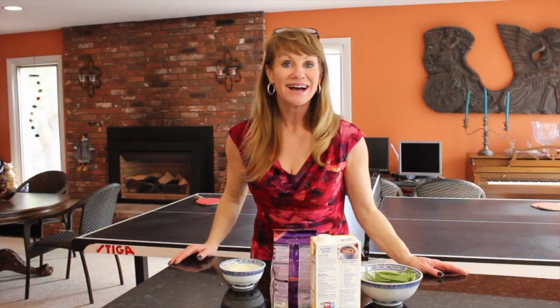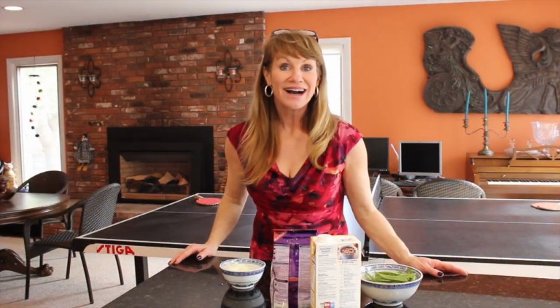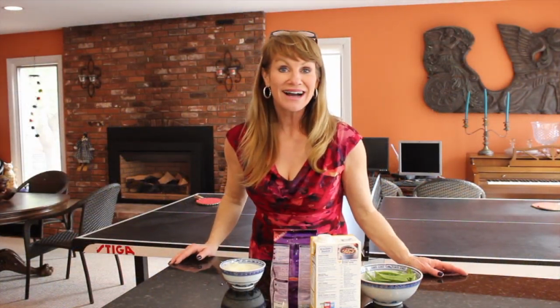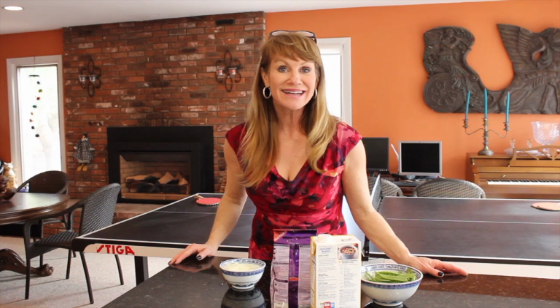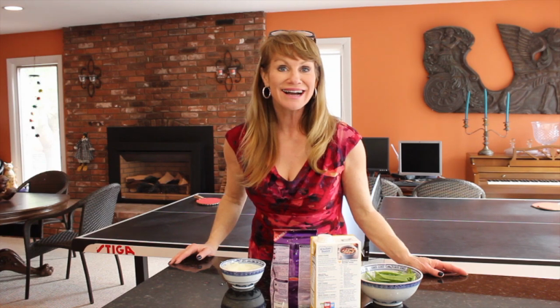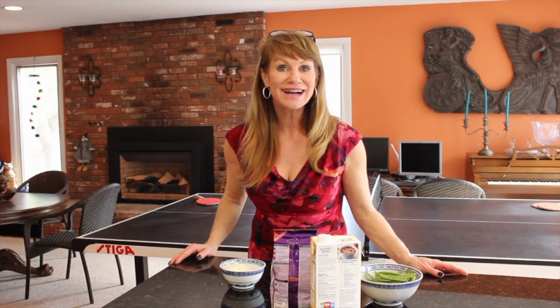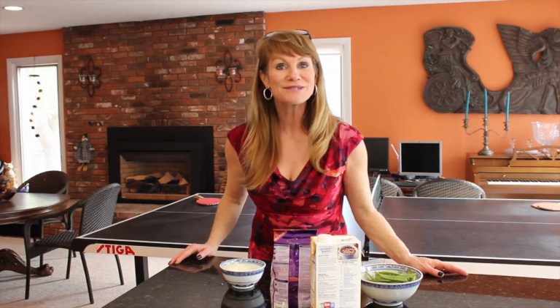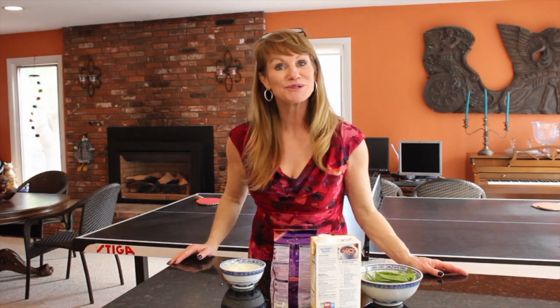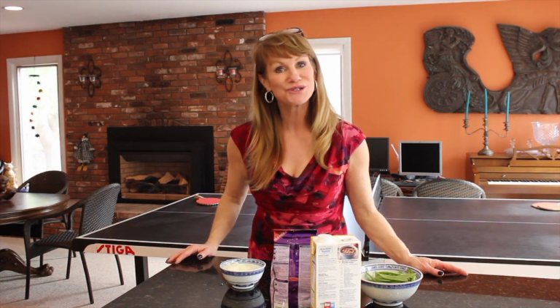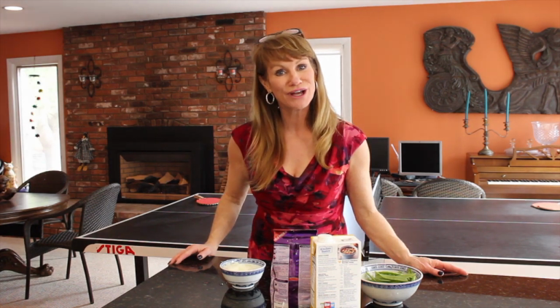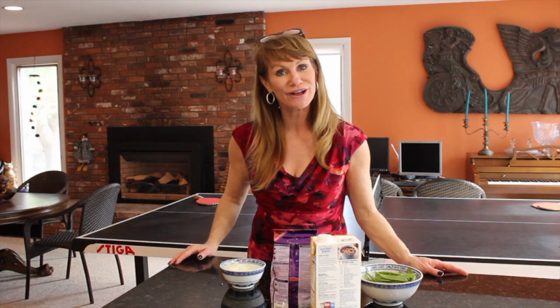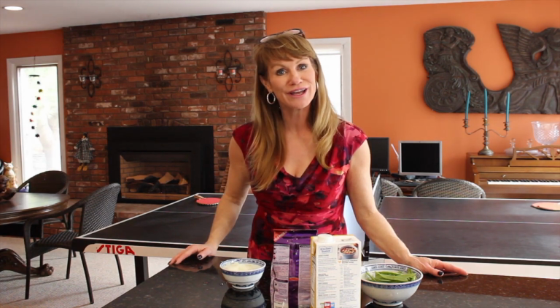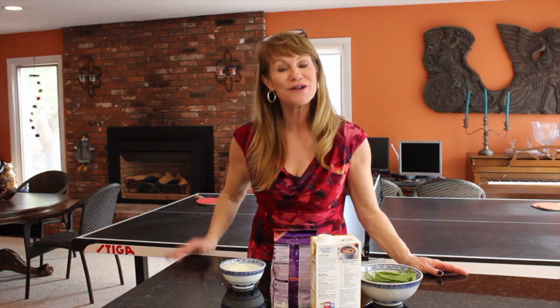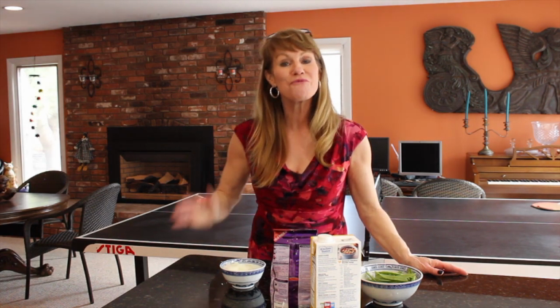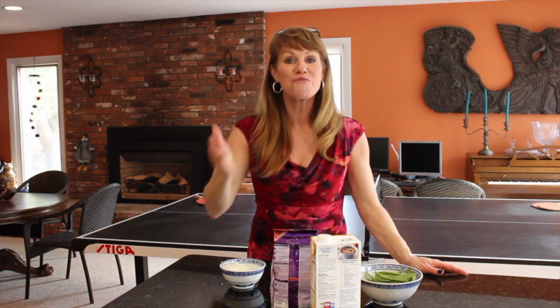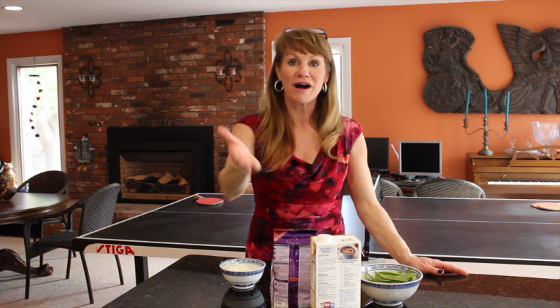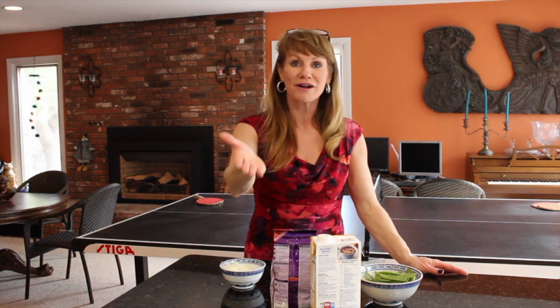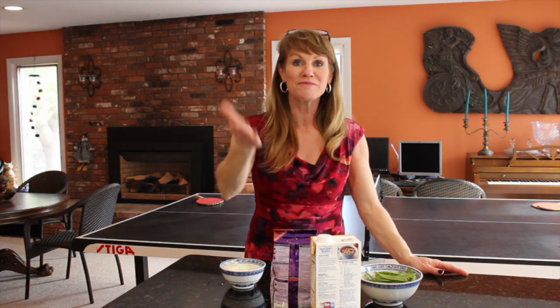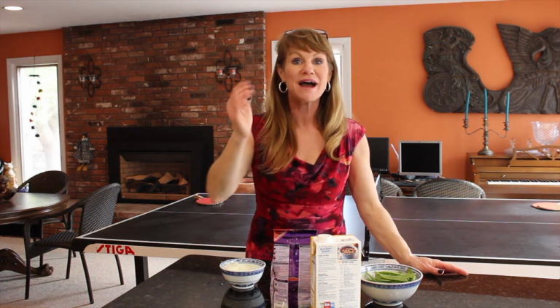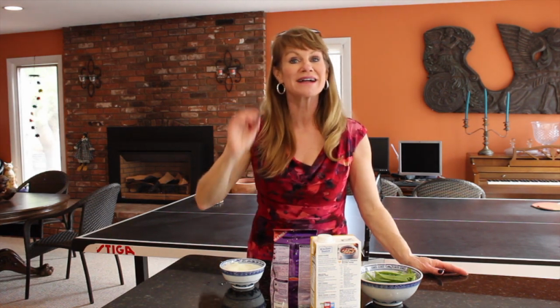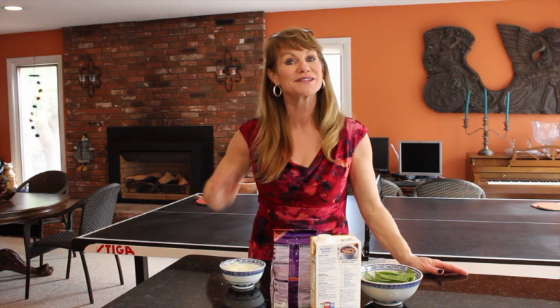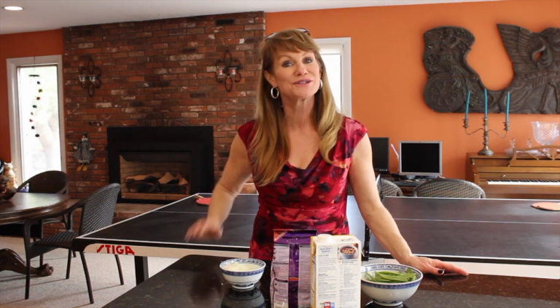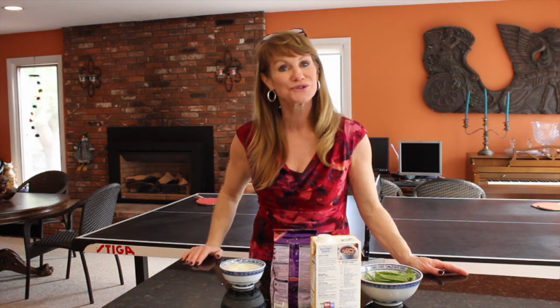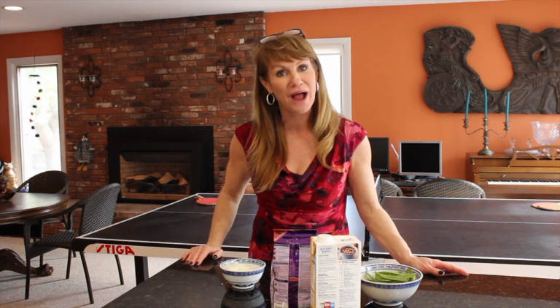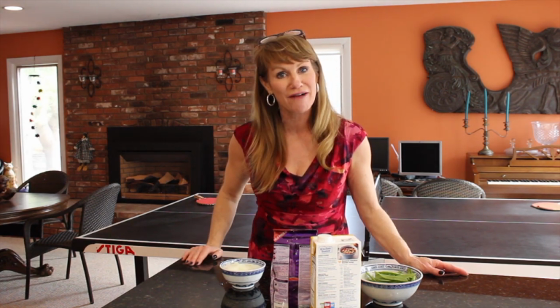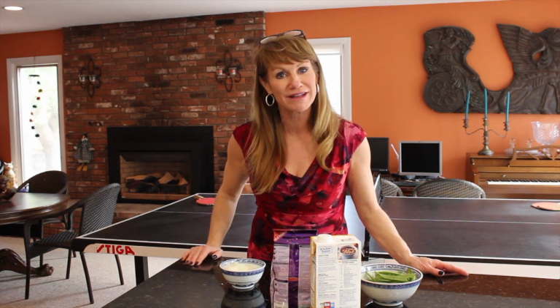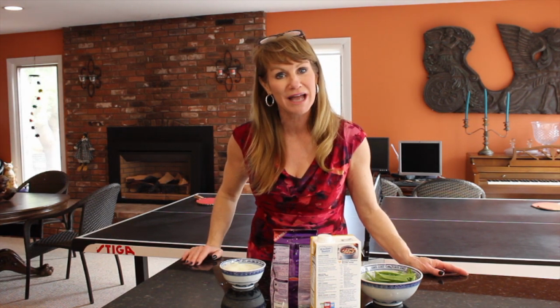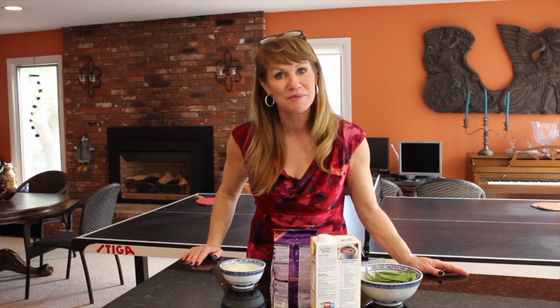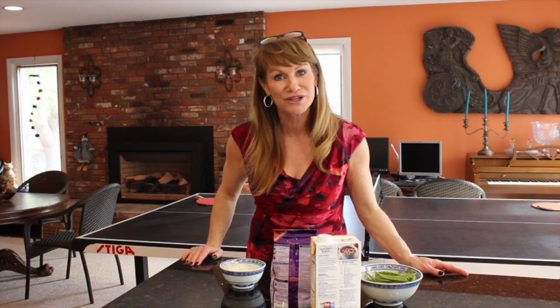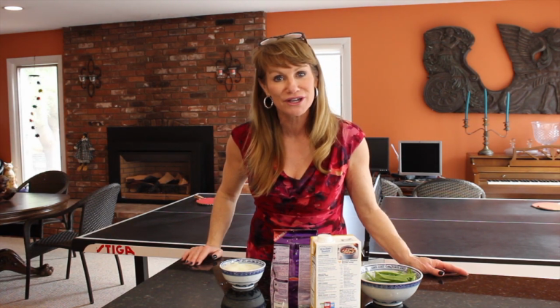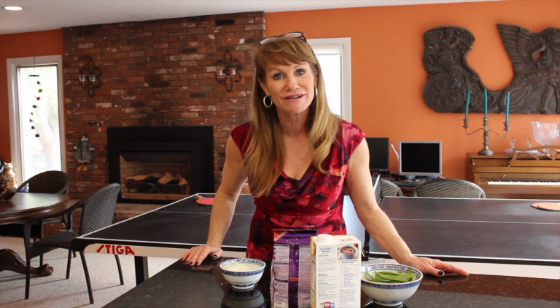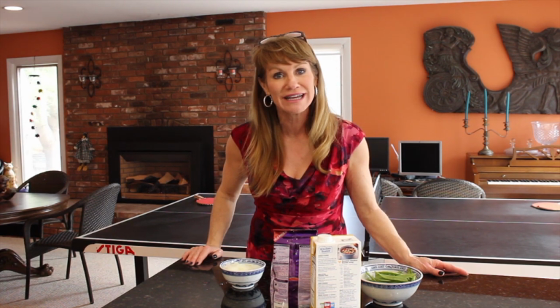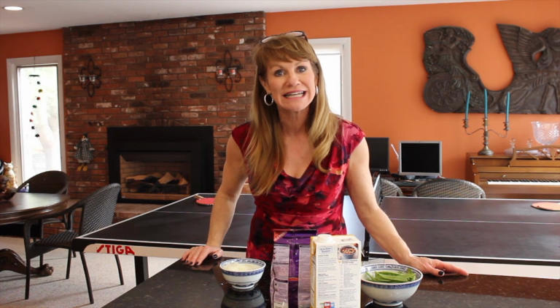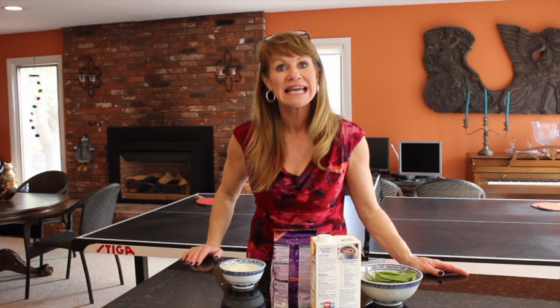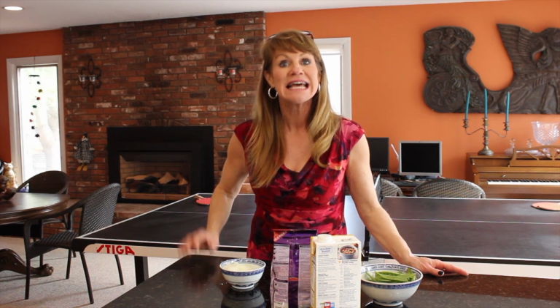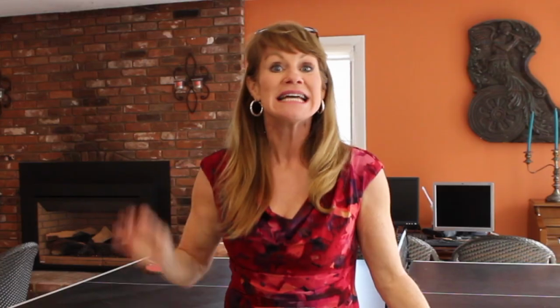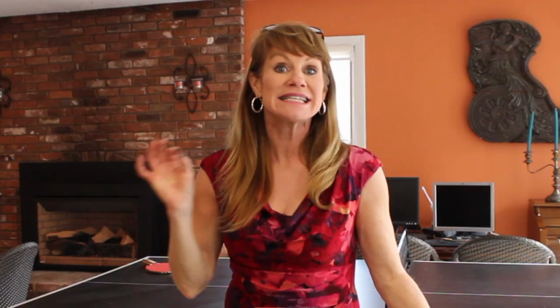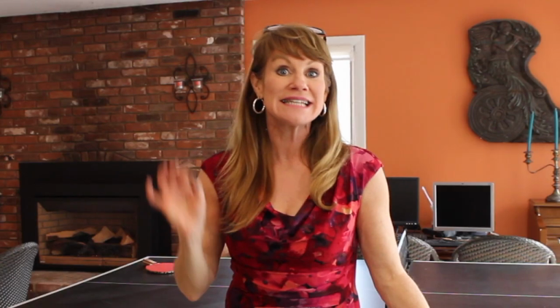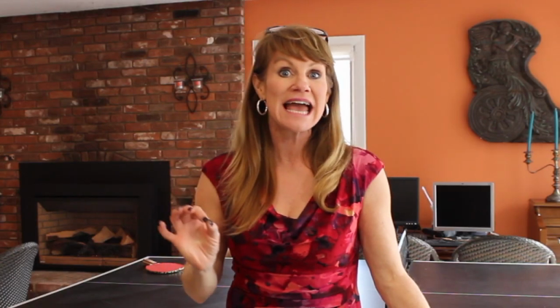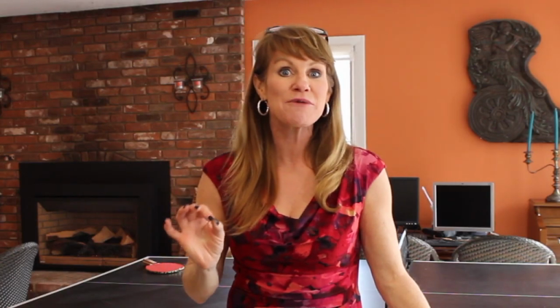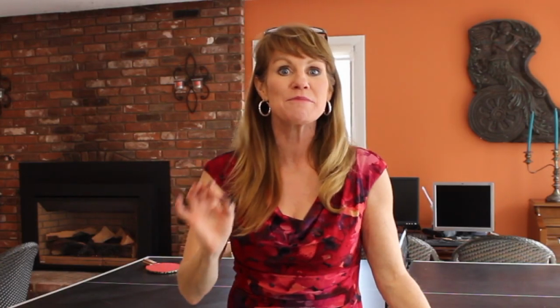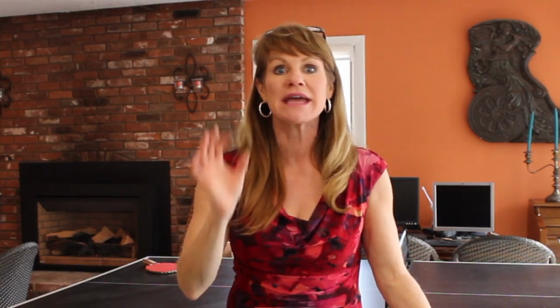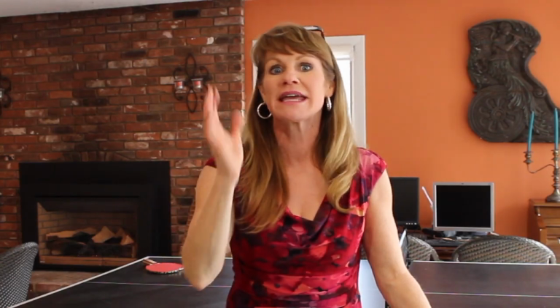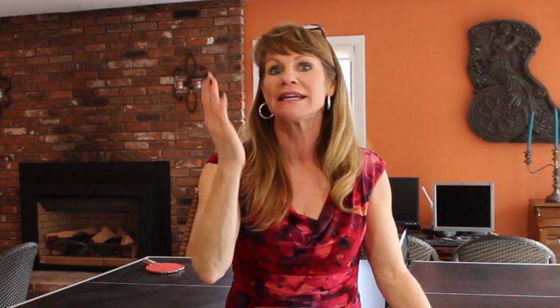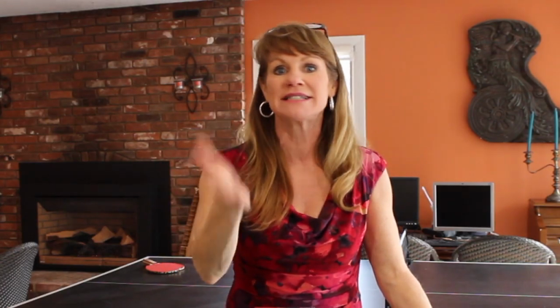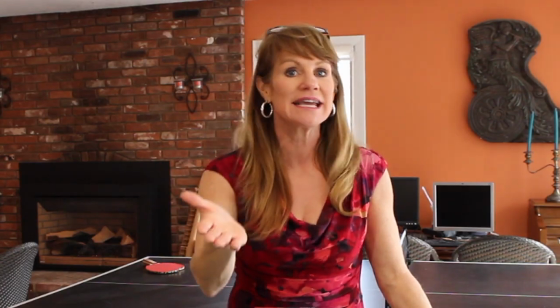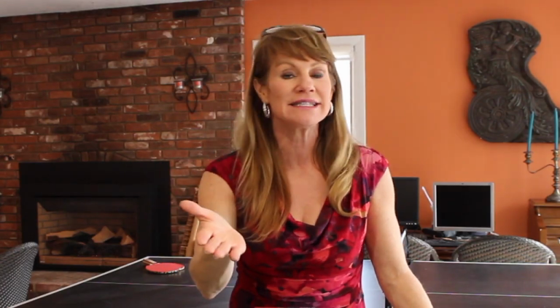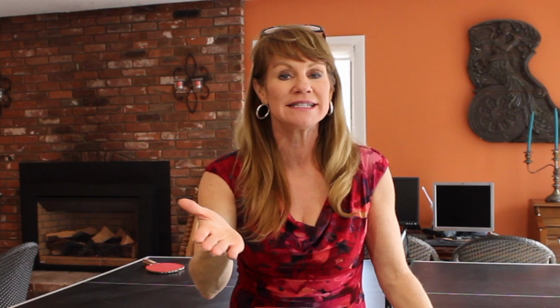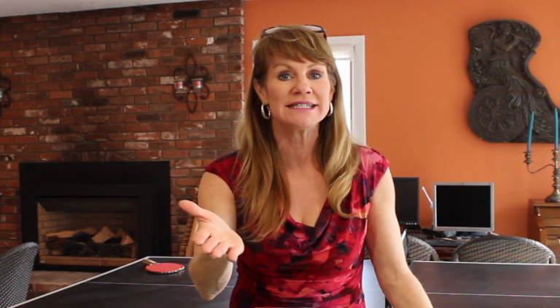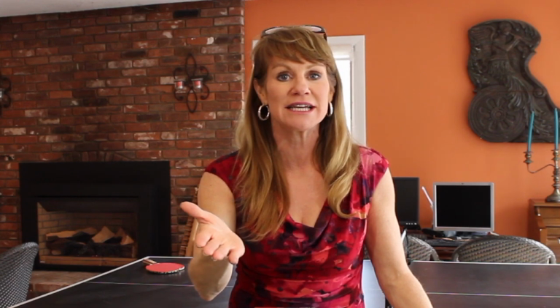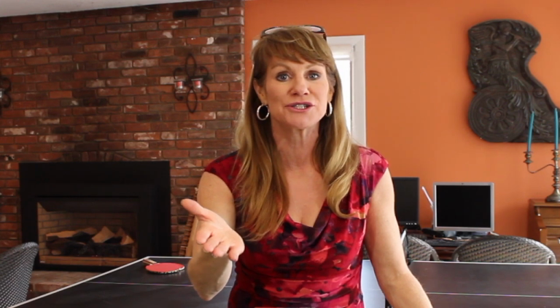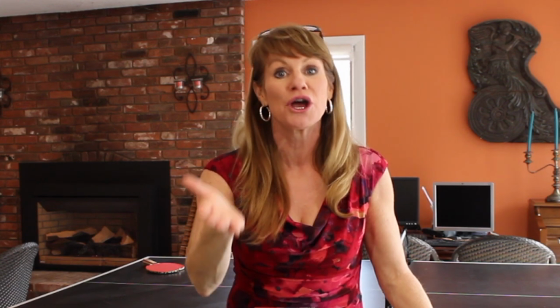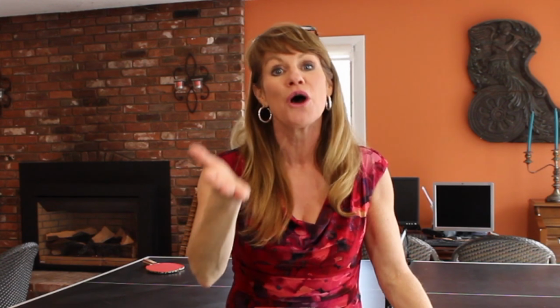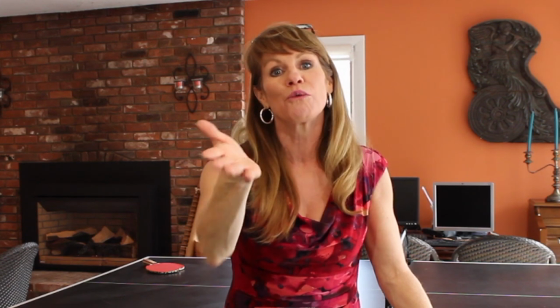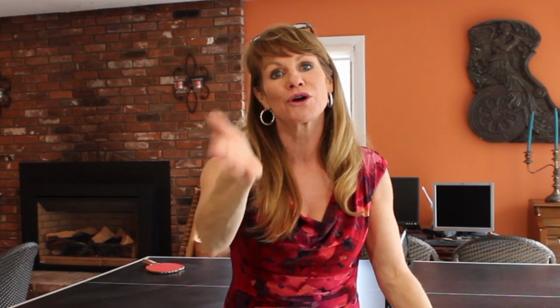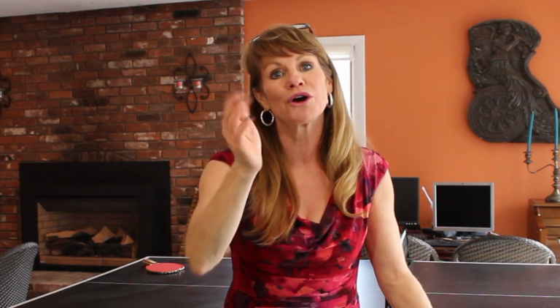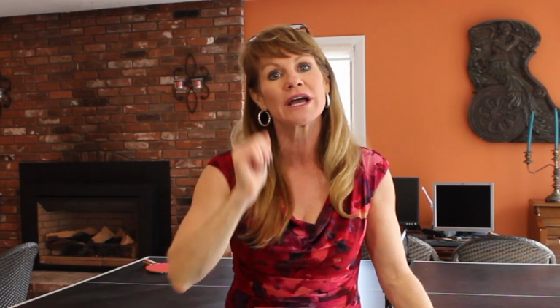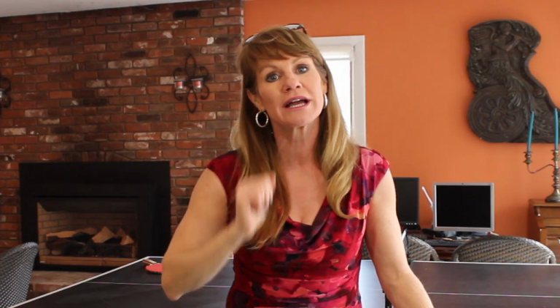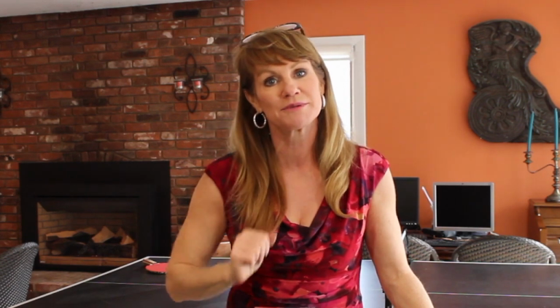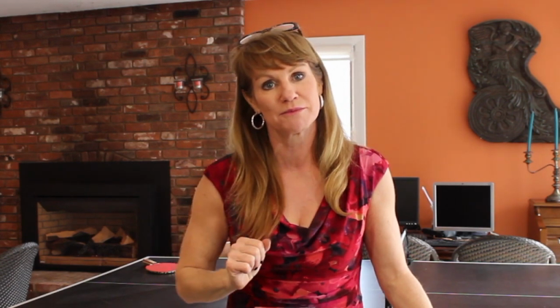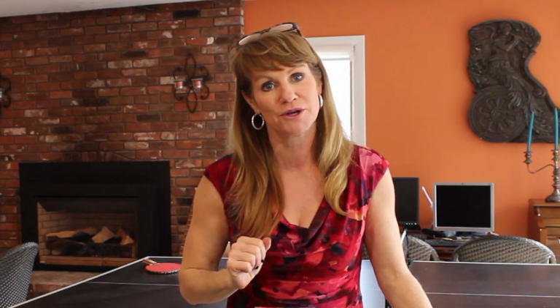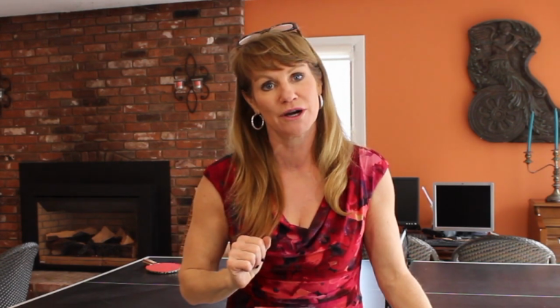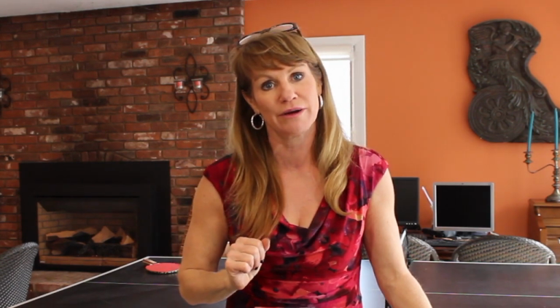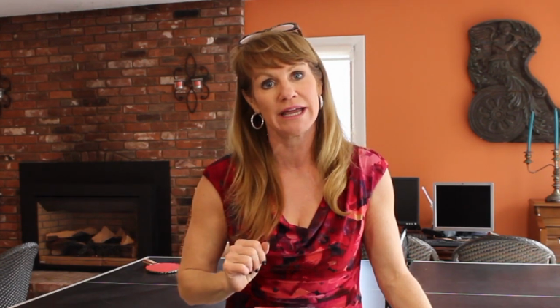Hi guys, Michelle here. Welcome back to The Traveling Epicurean. Today we're making a tasty dish — we're cooking up some curry.